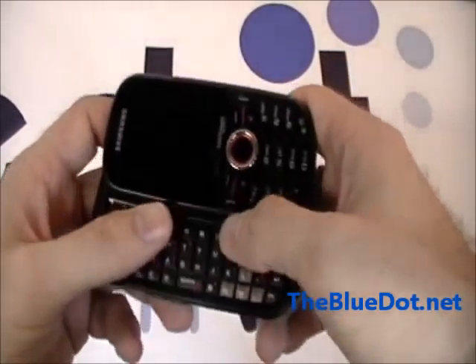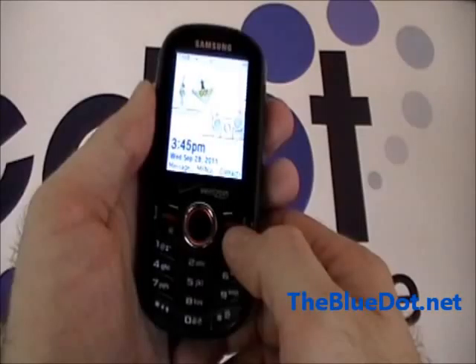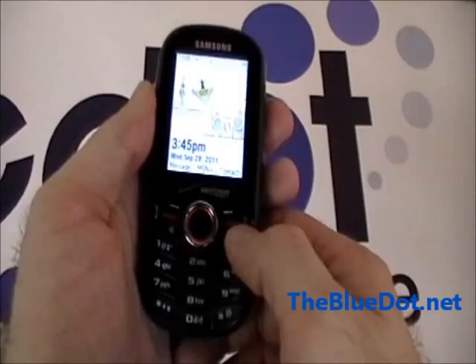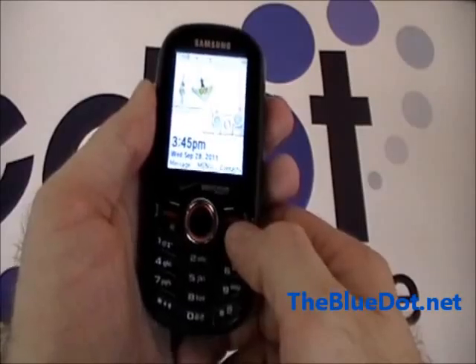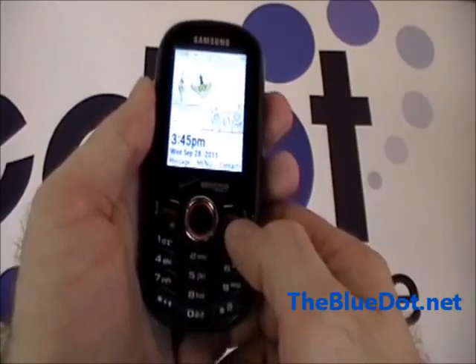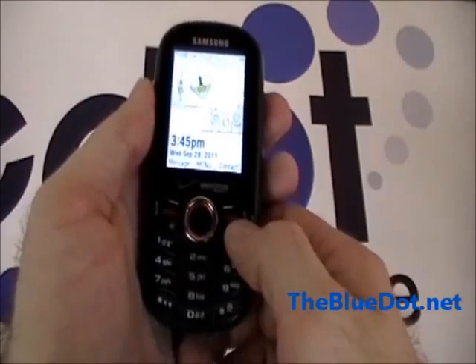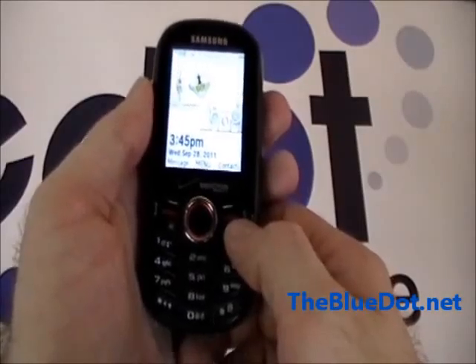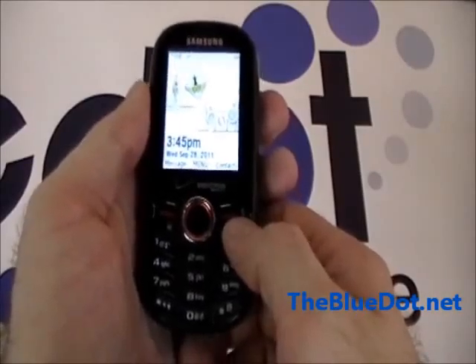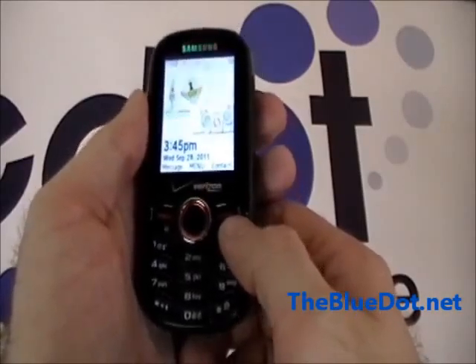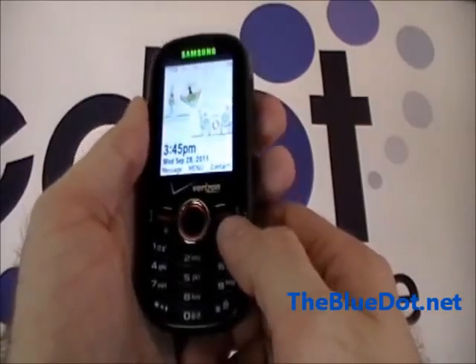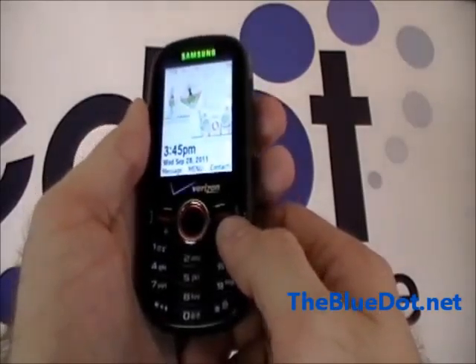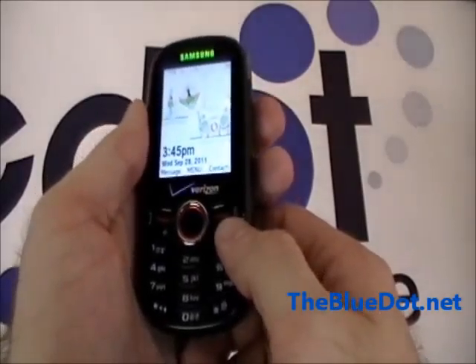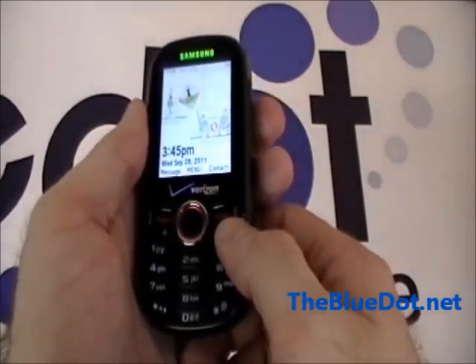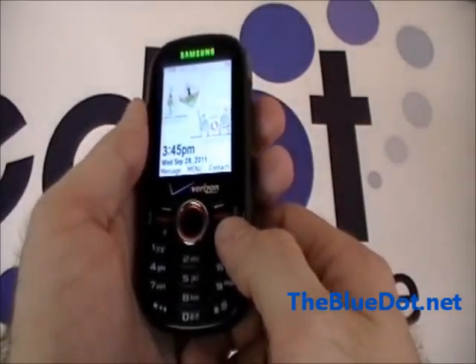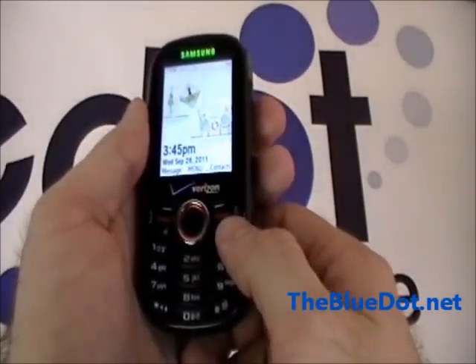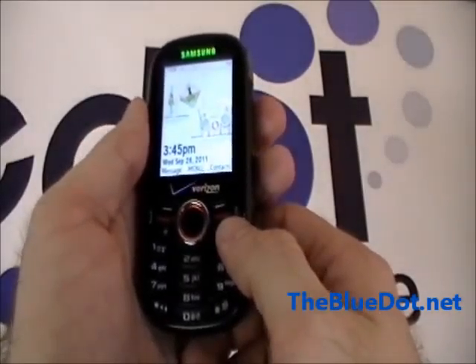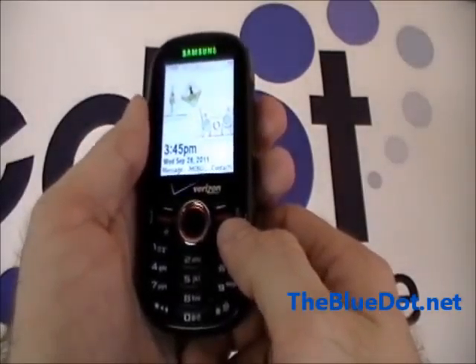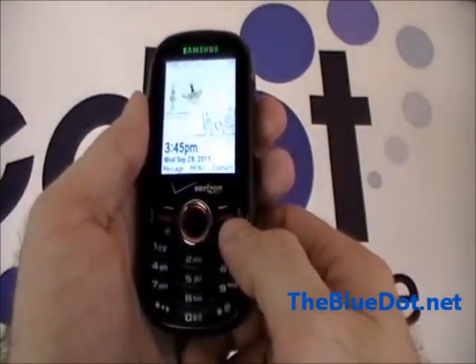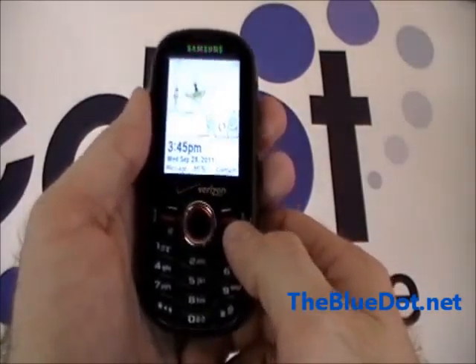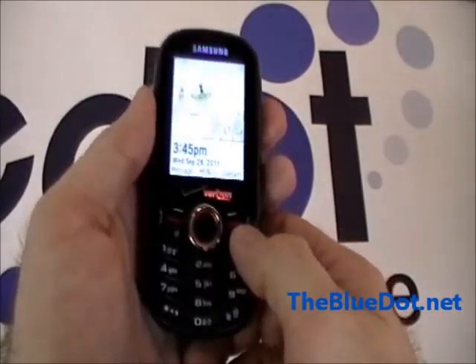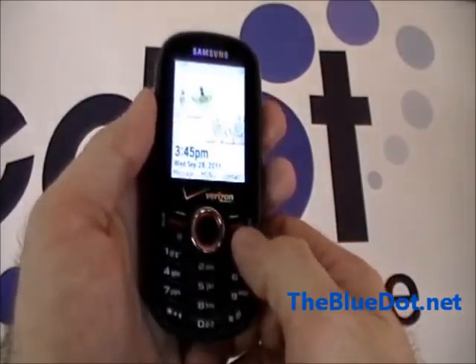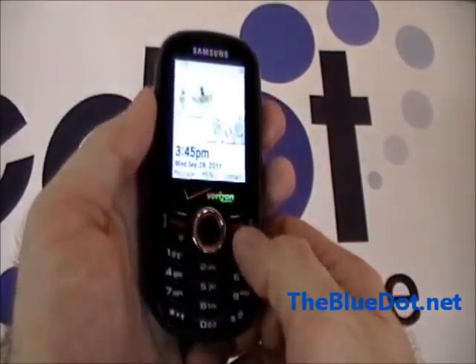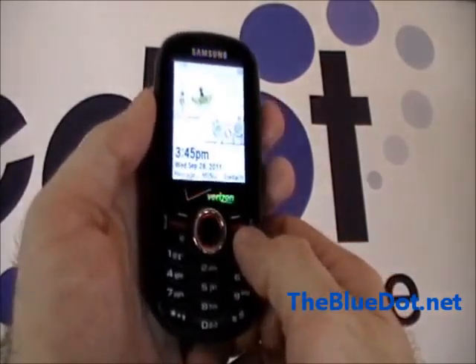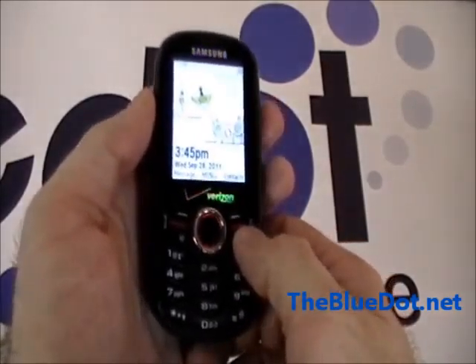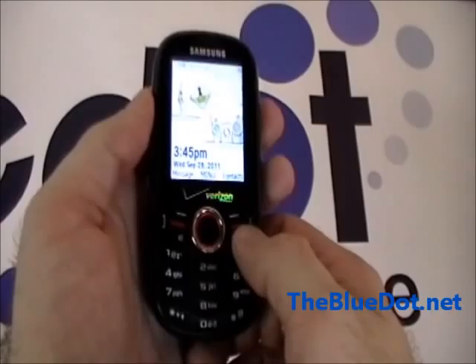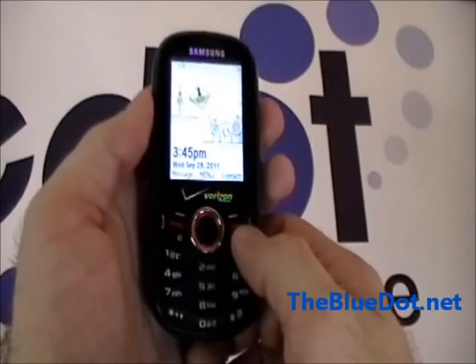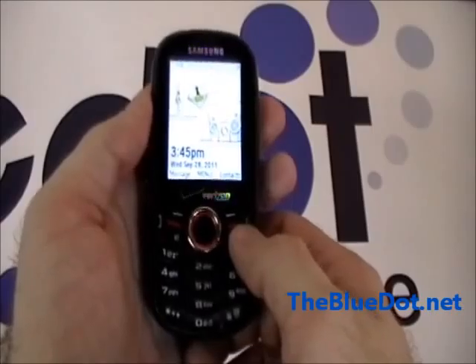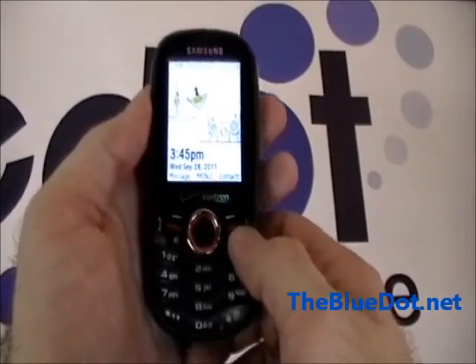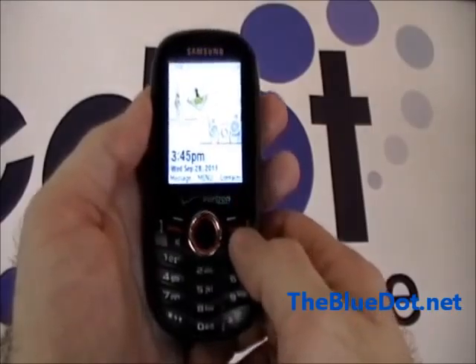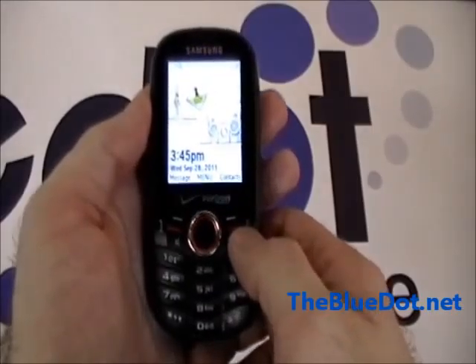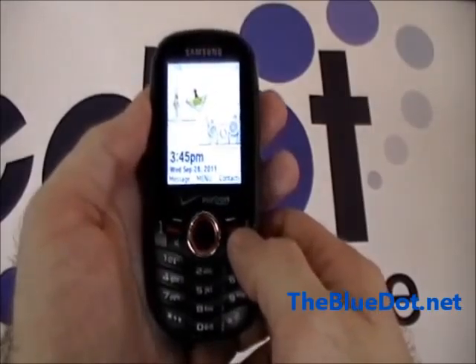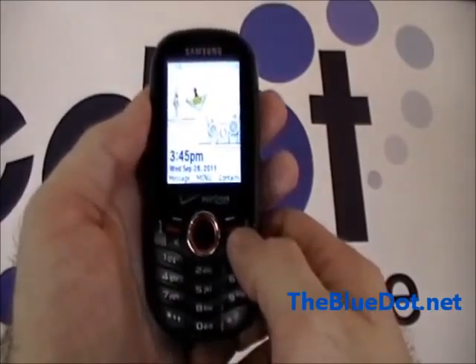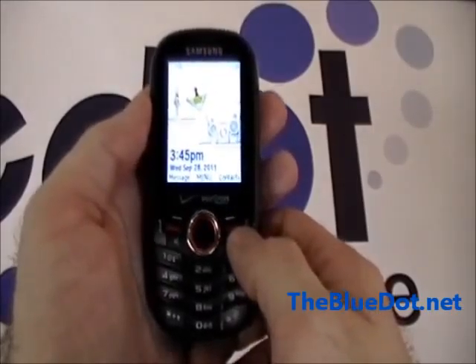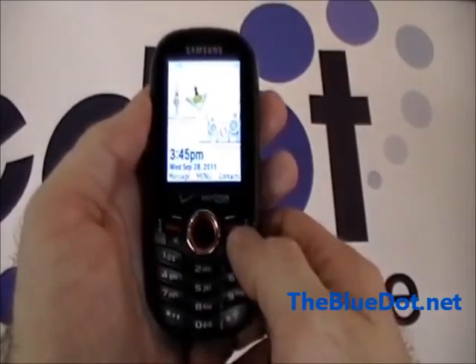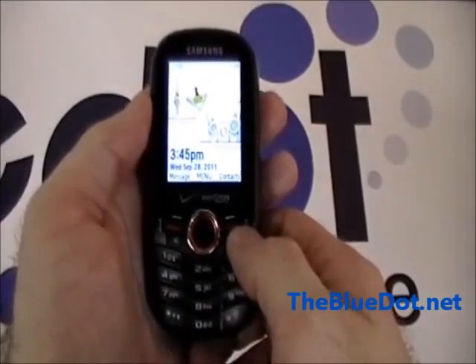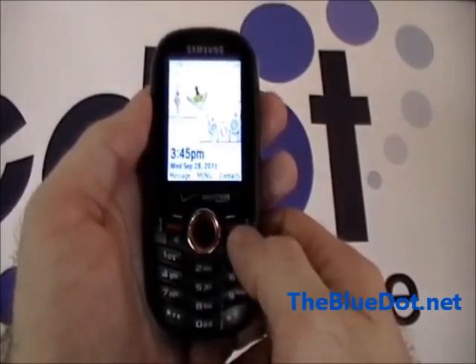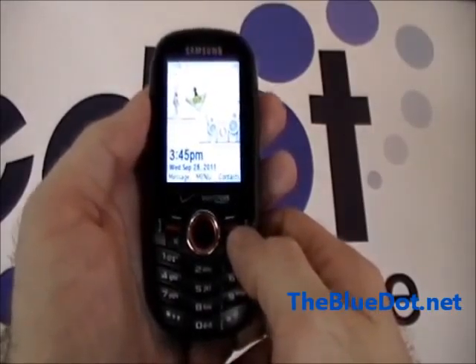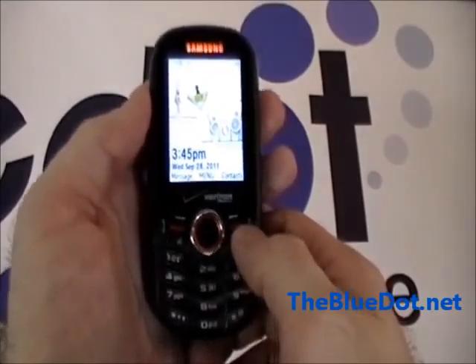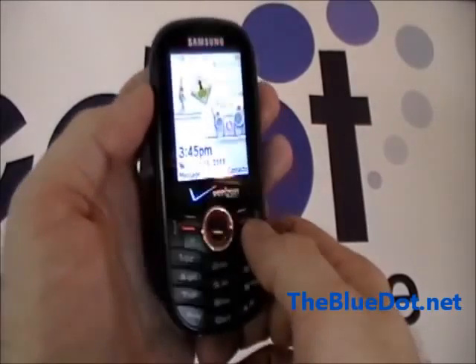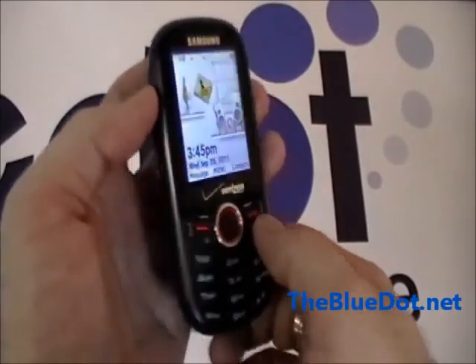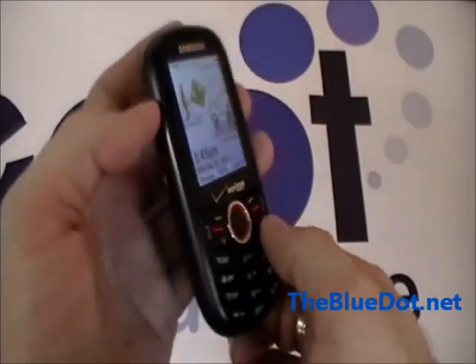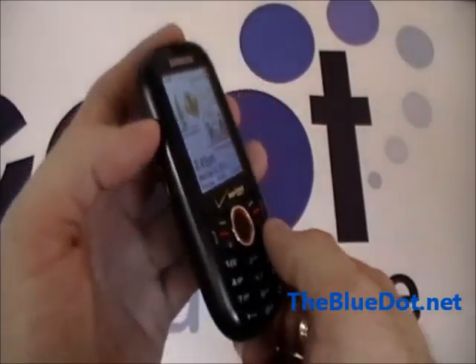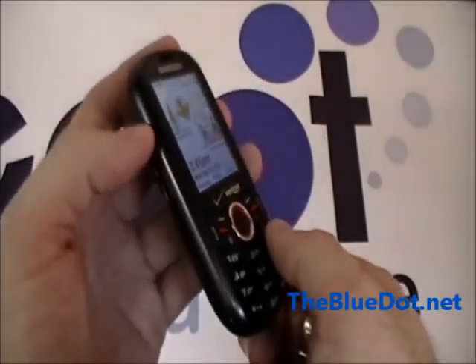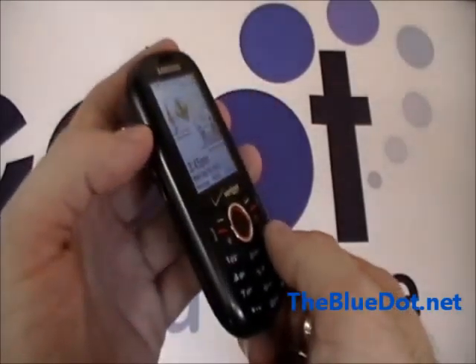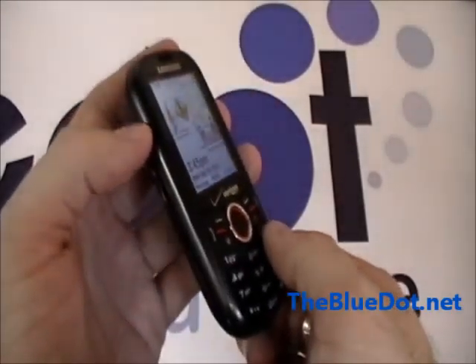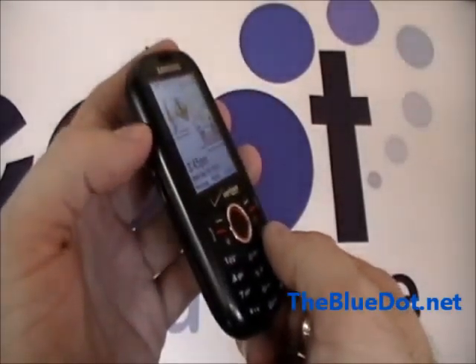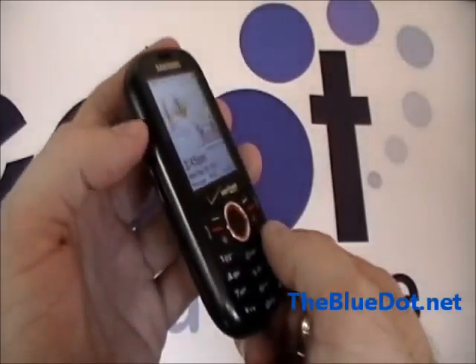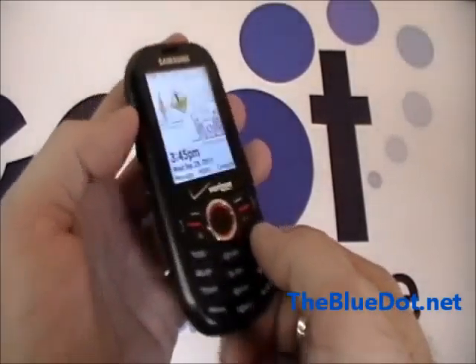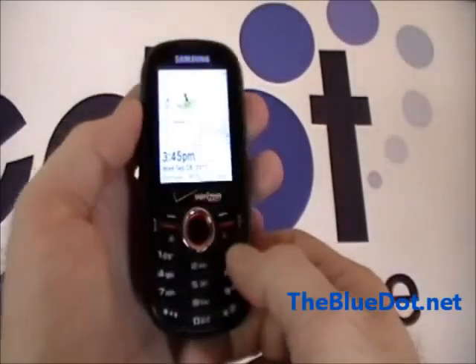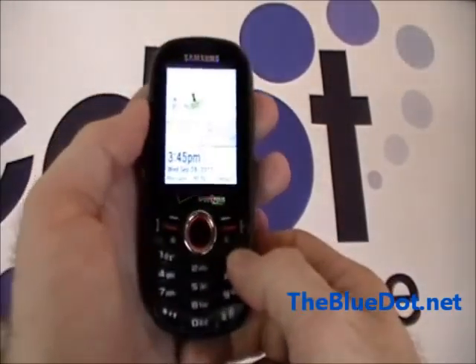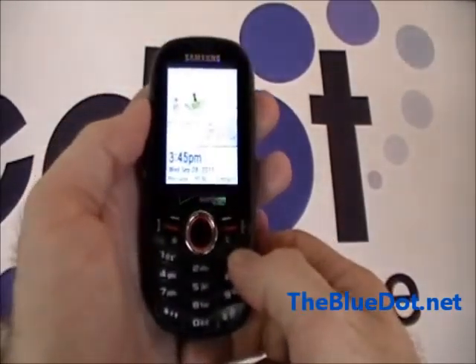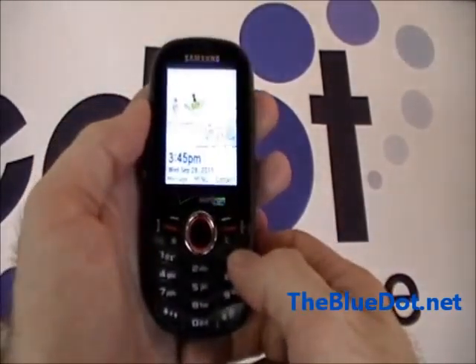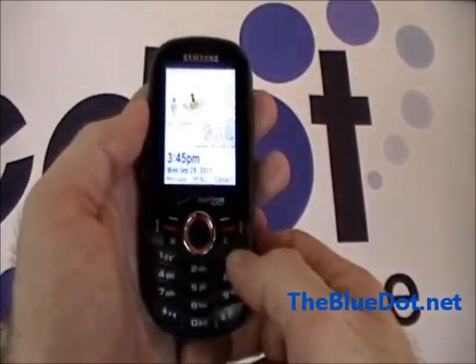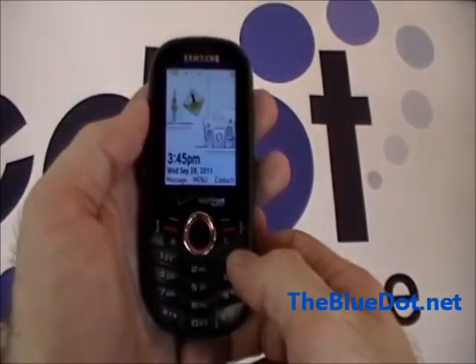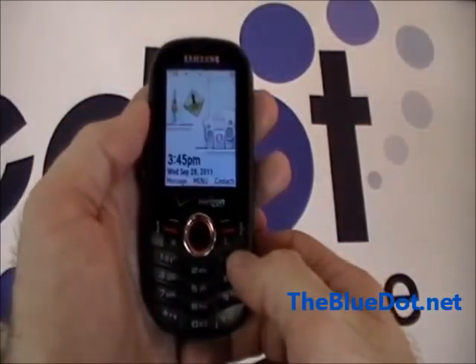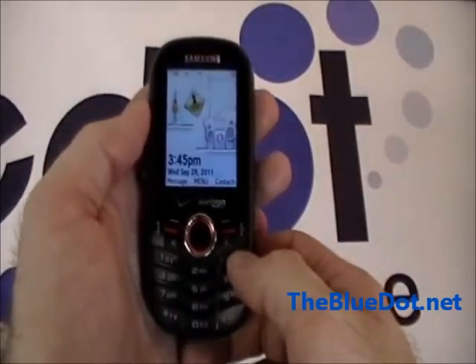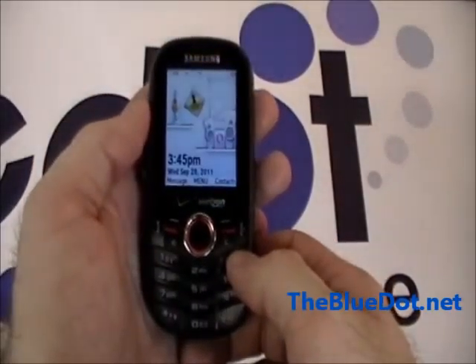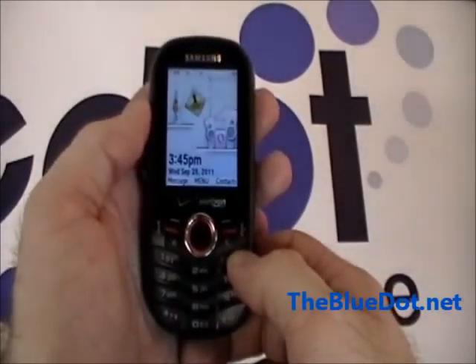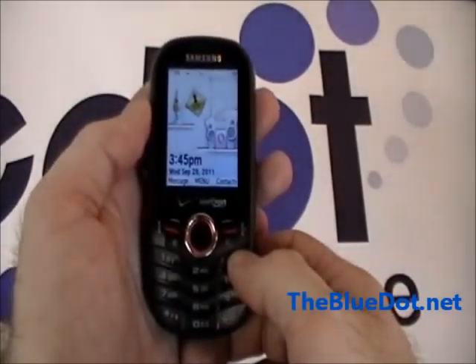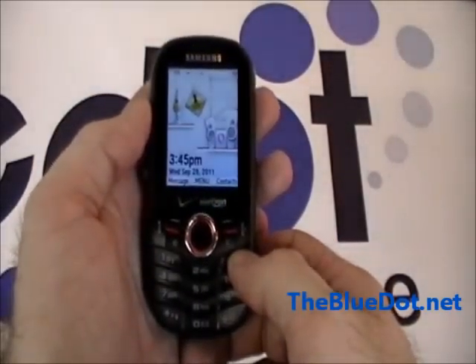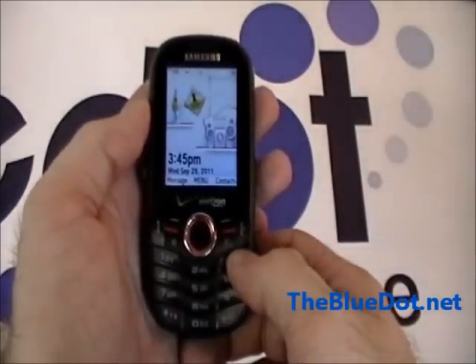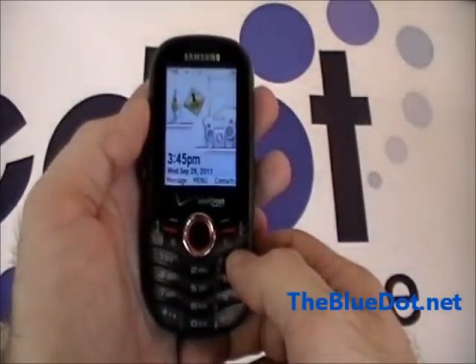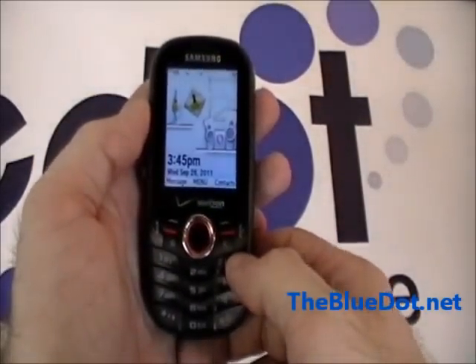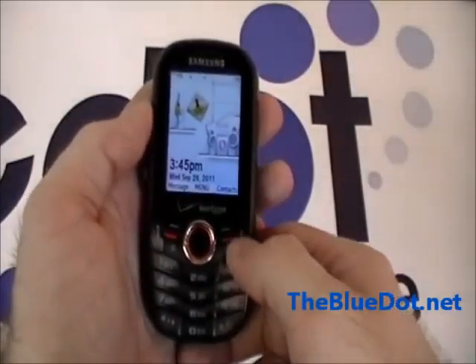This phone and many others are available for purchase at TheBlueDot.net. This is Tom, and thanks for watching.